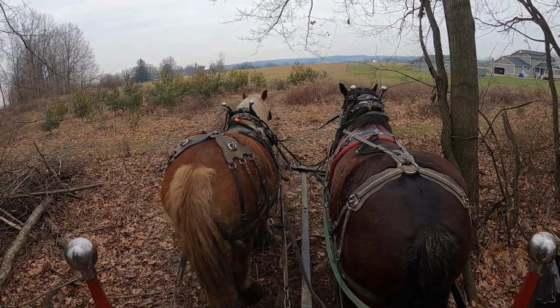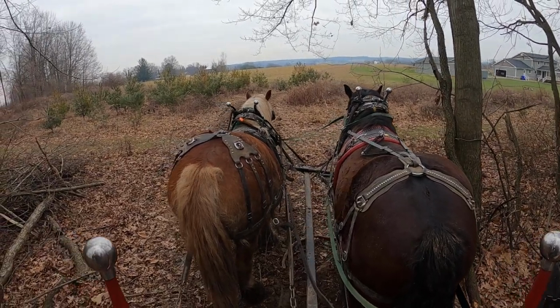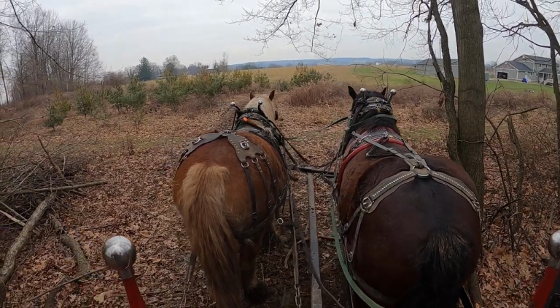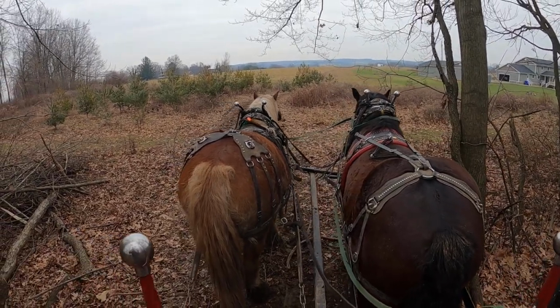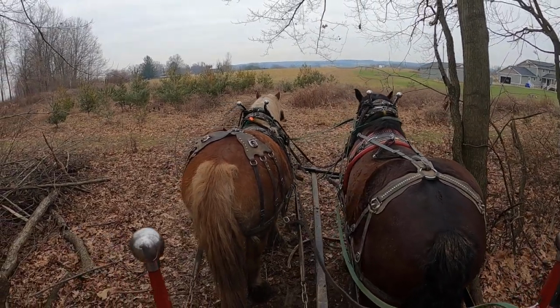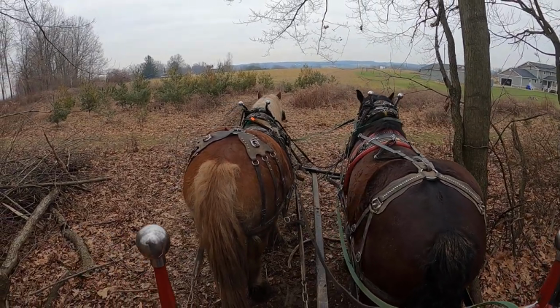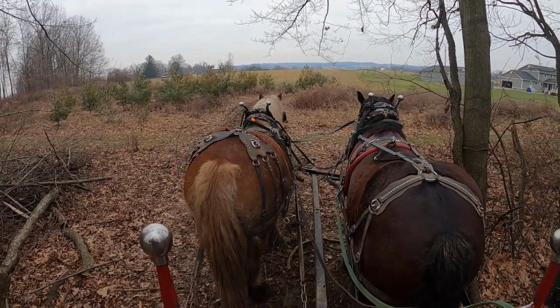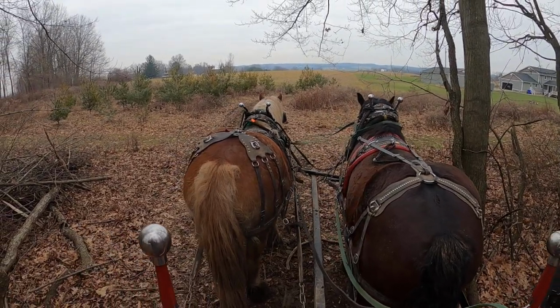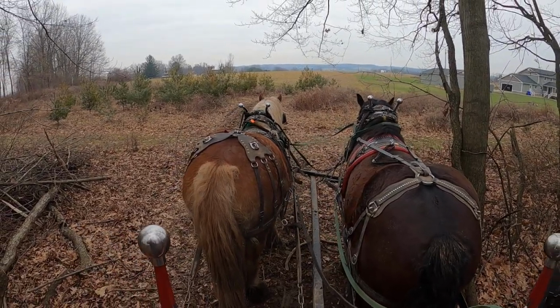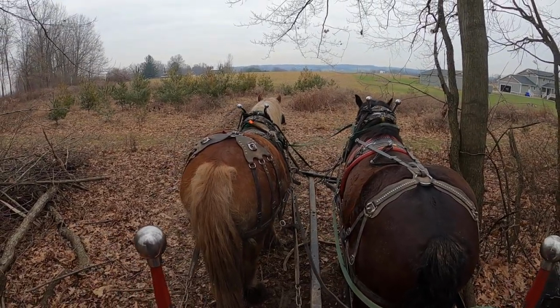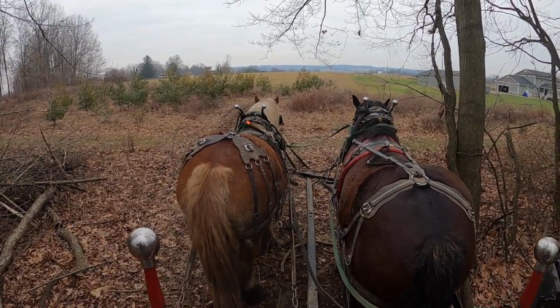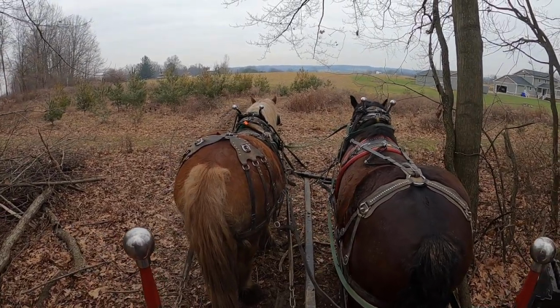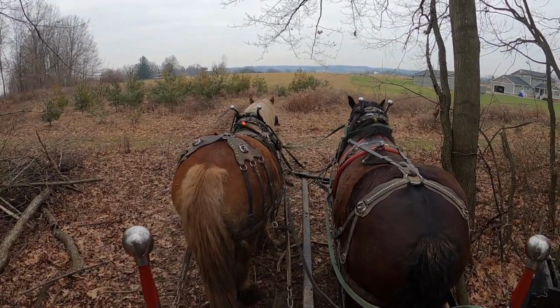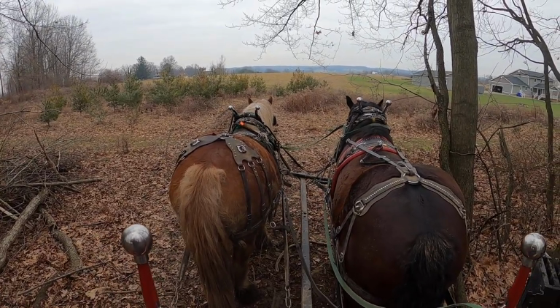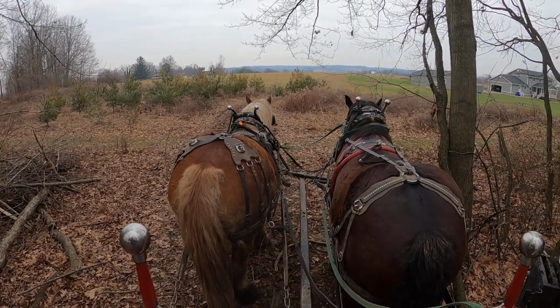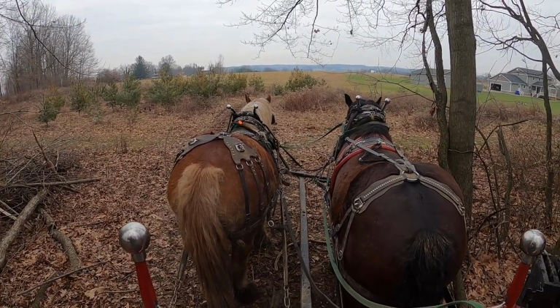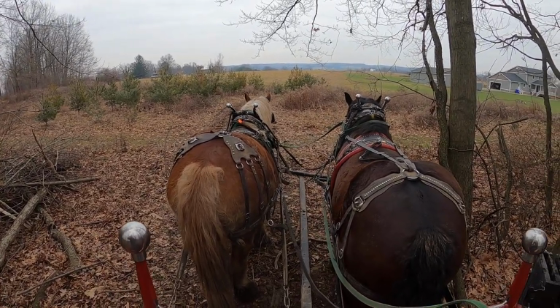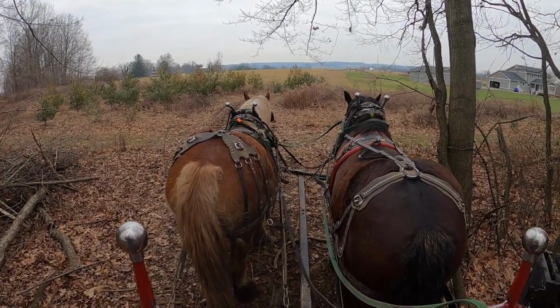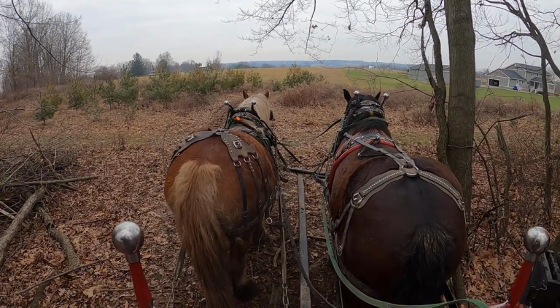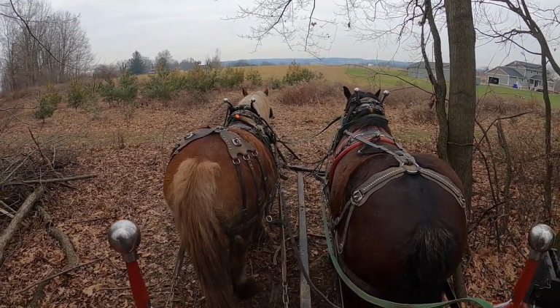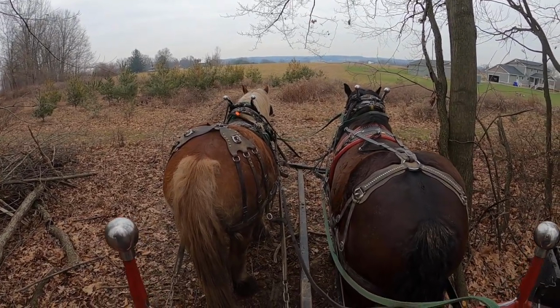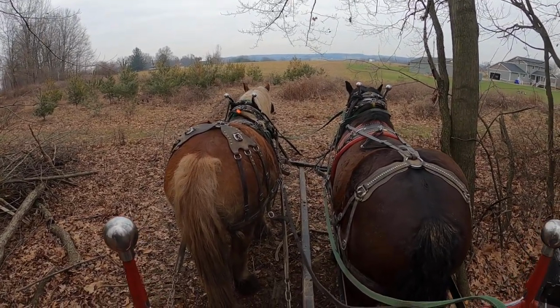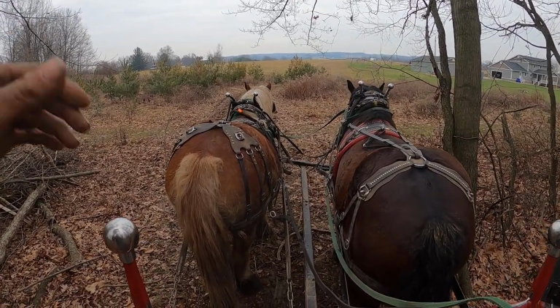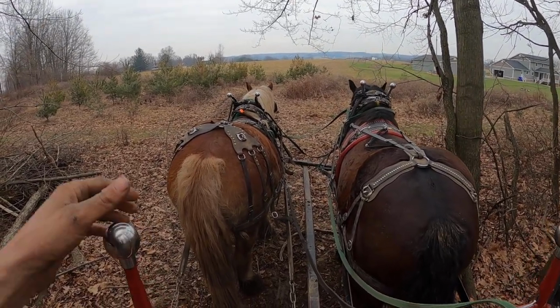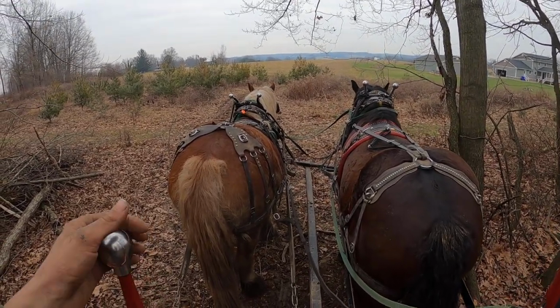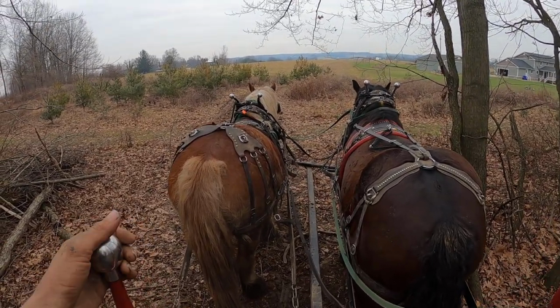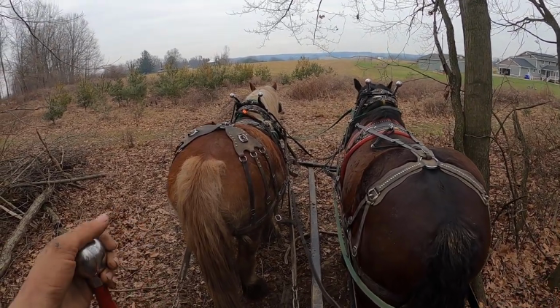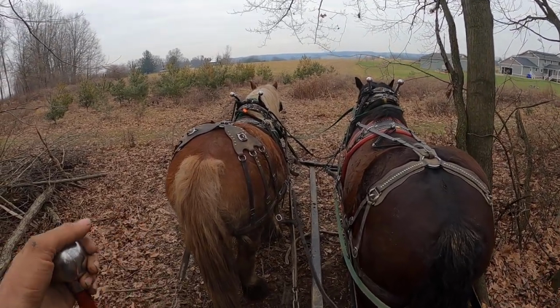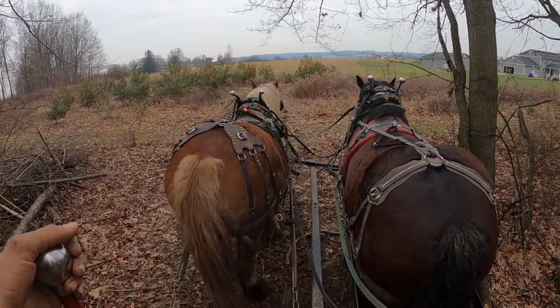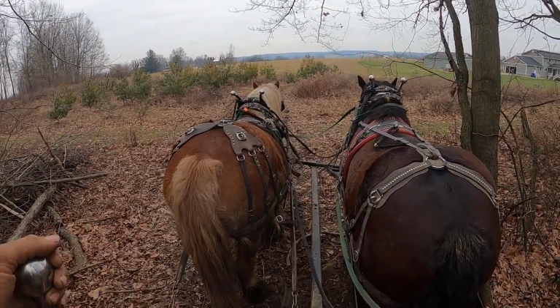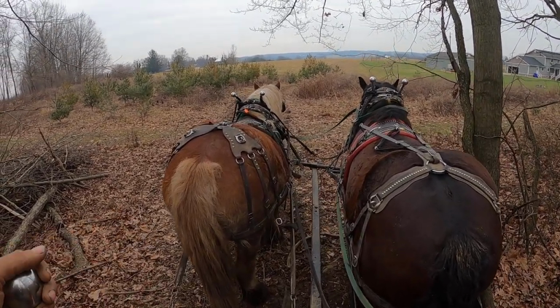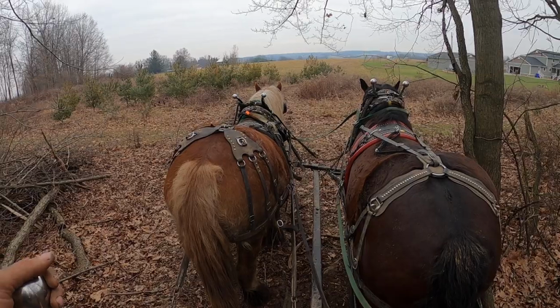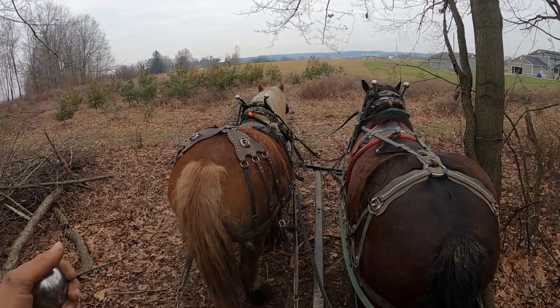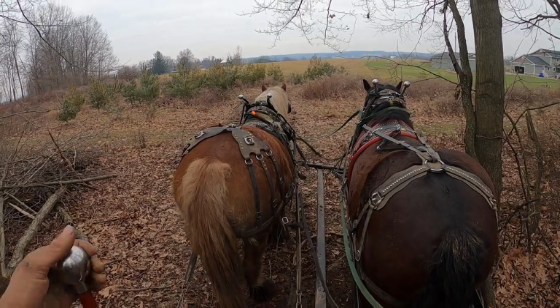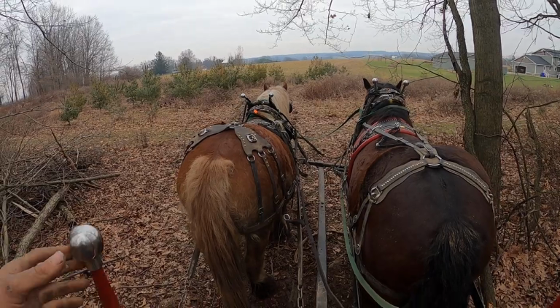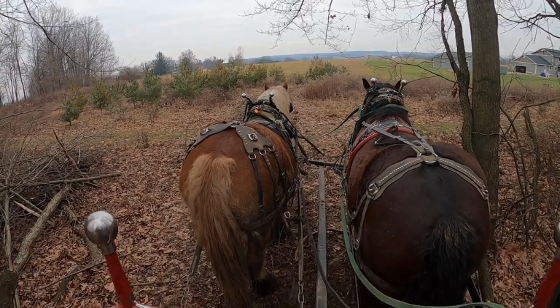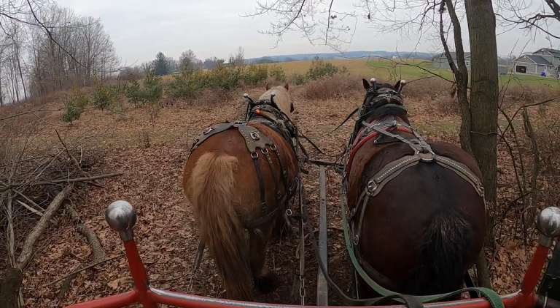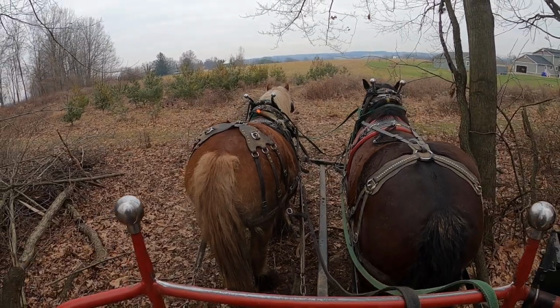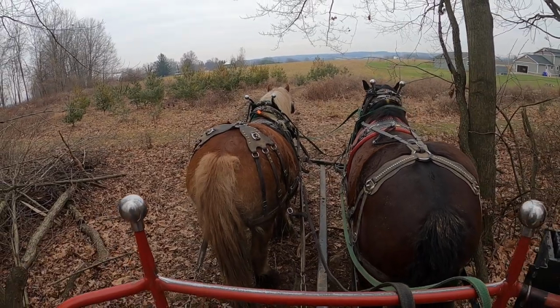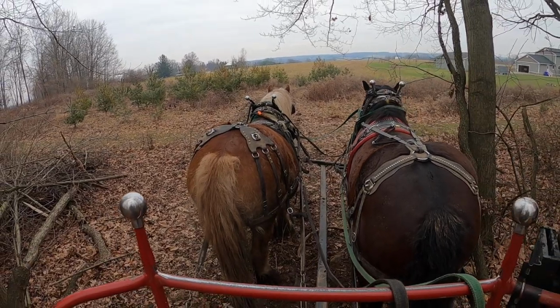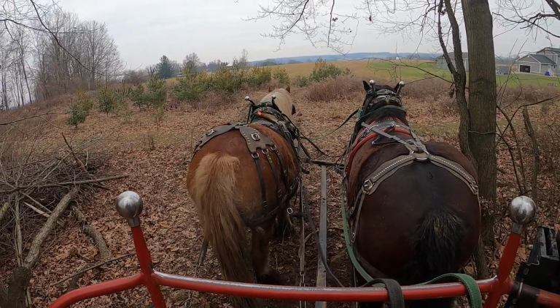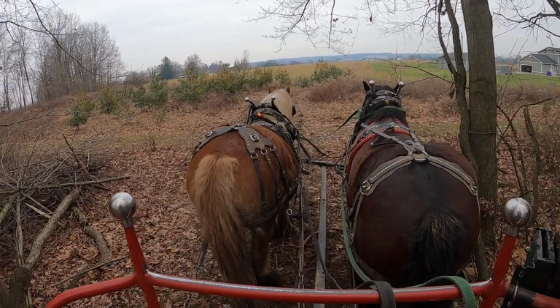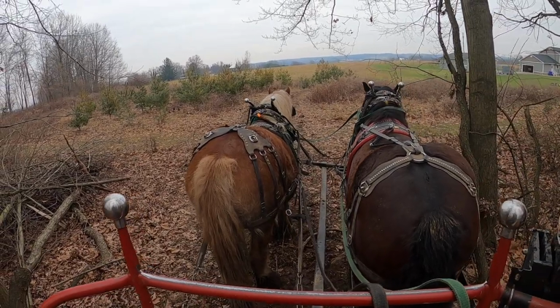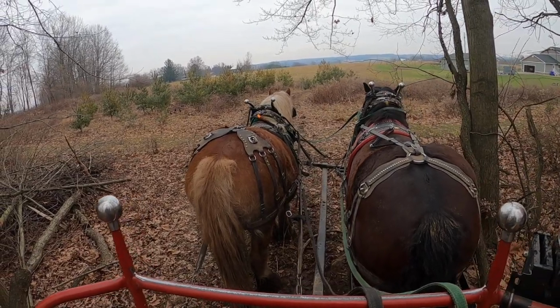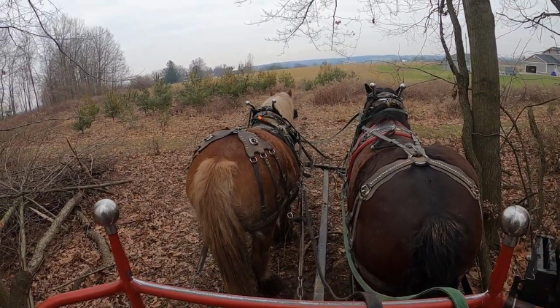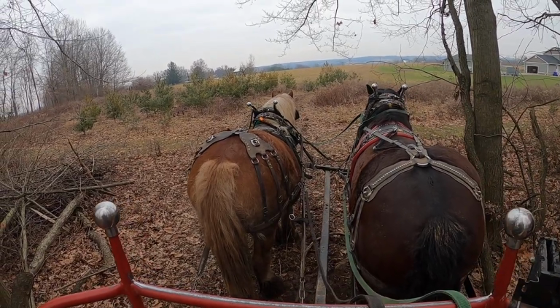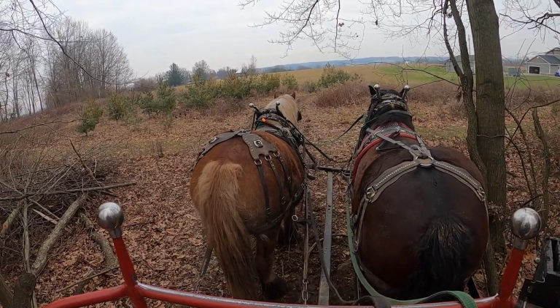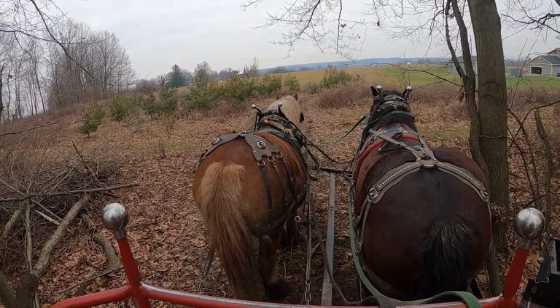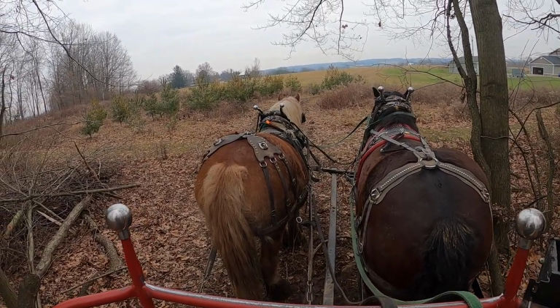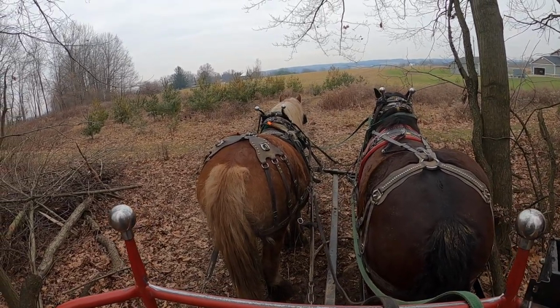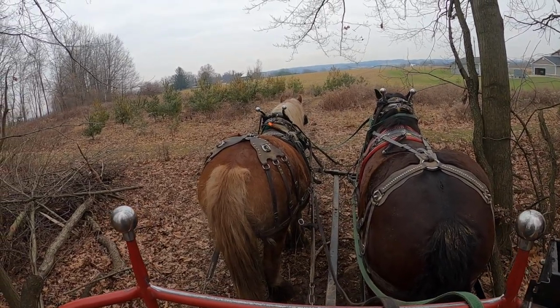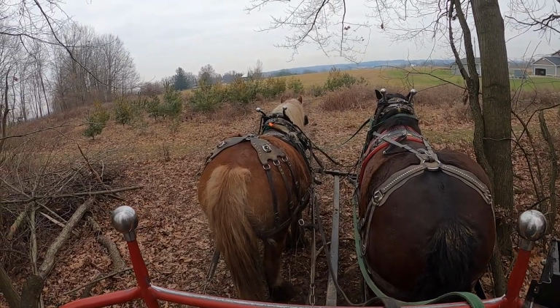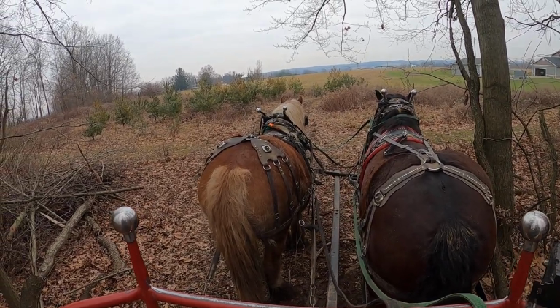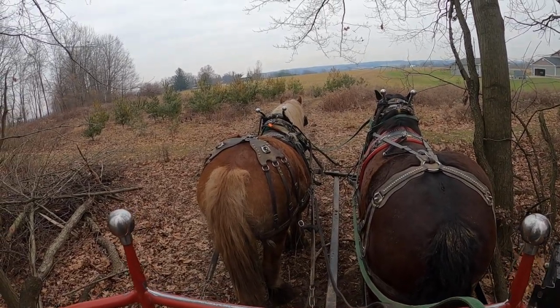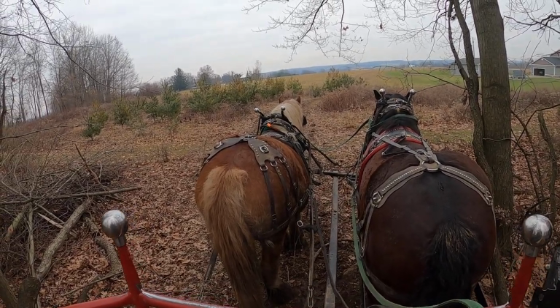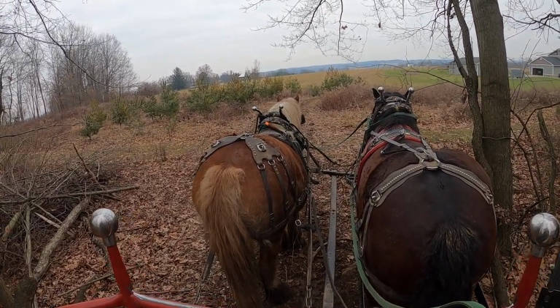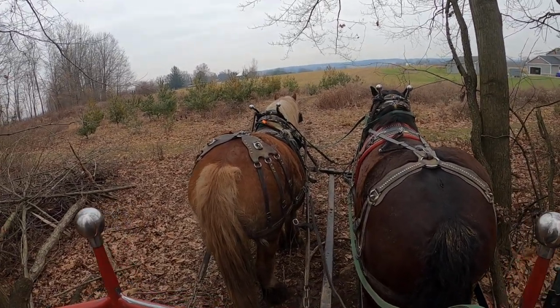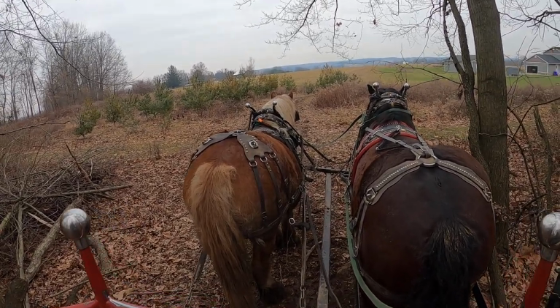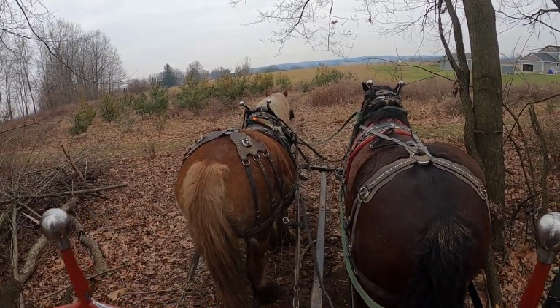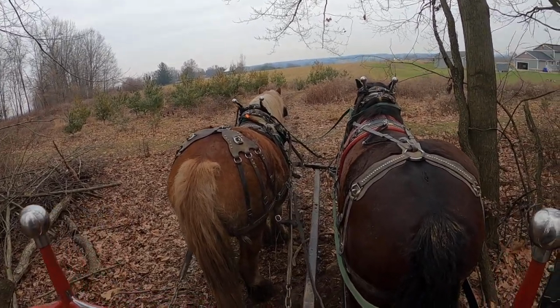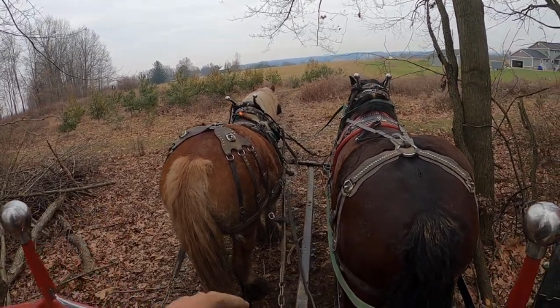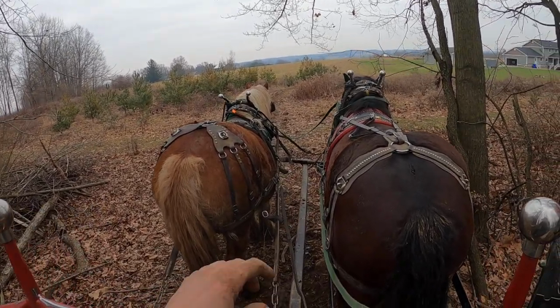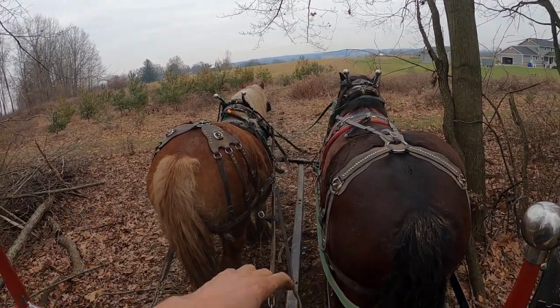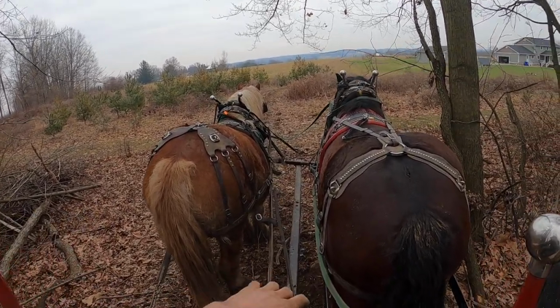We've got our Brabant Stallion Fig on the right and our imported Brabant Mare Chestnut on the left.